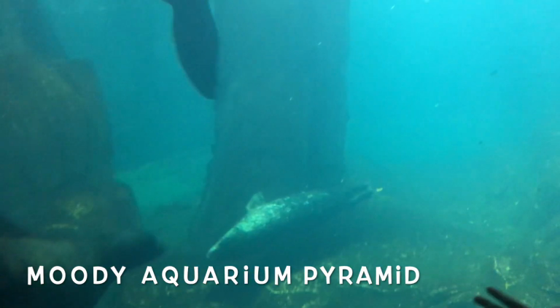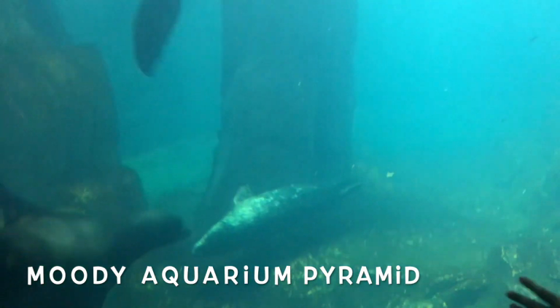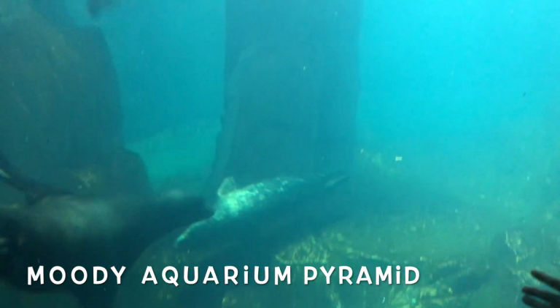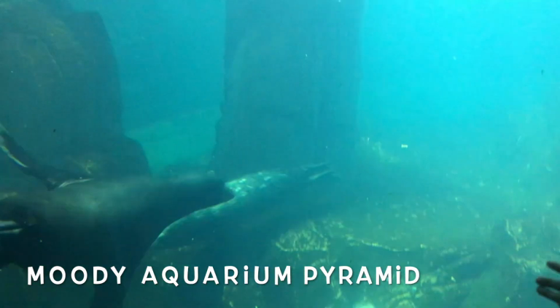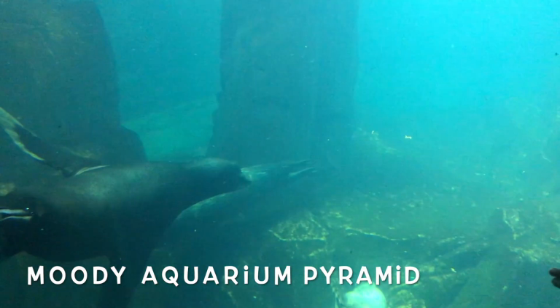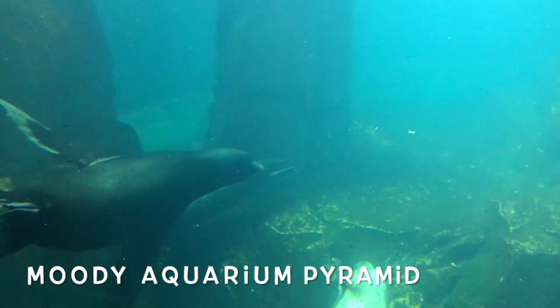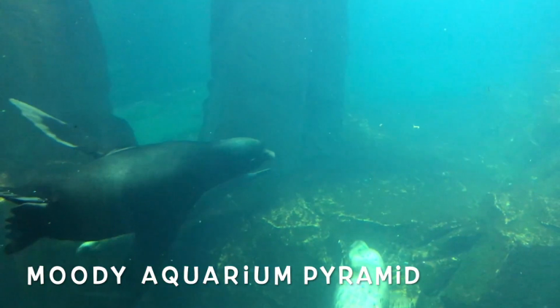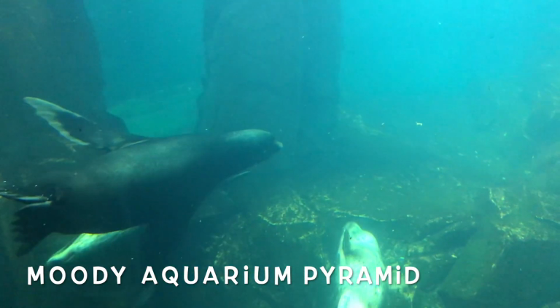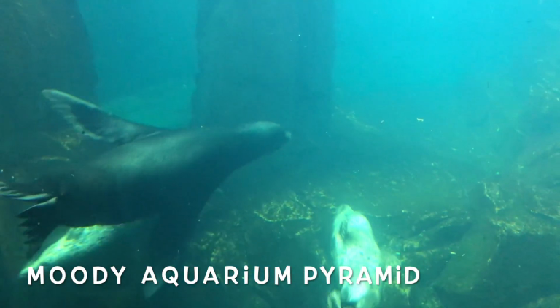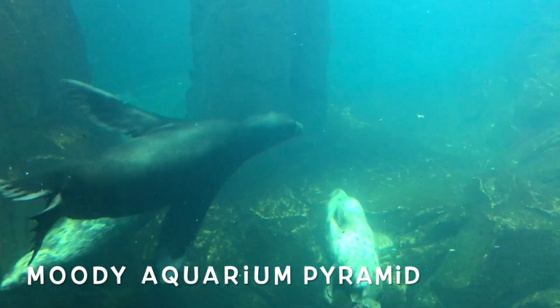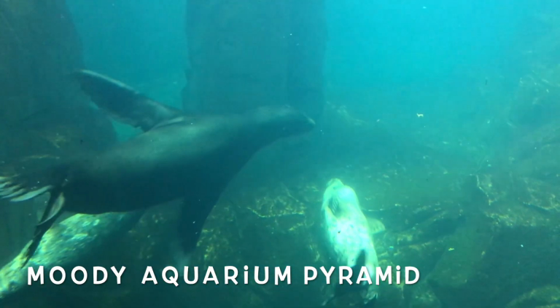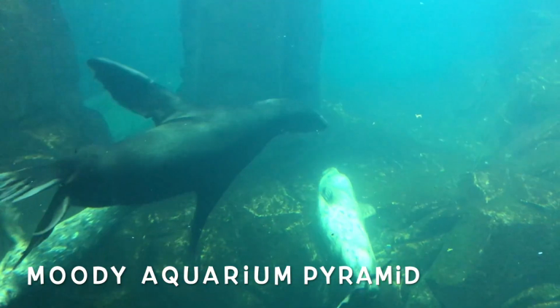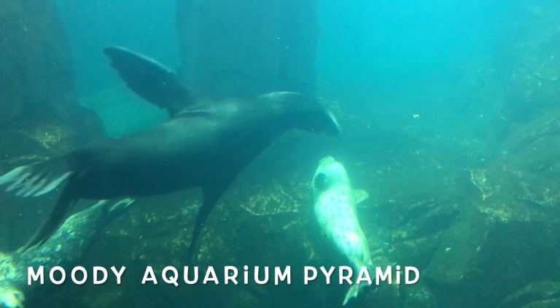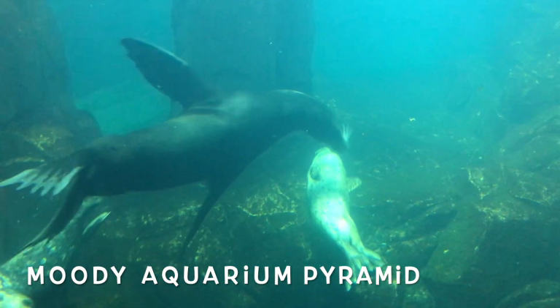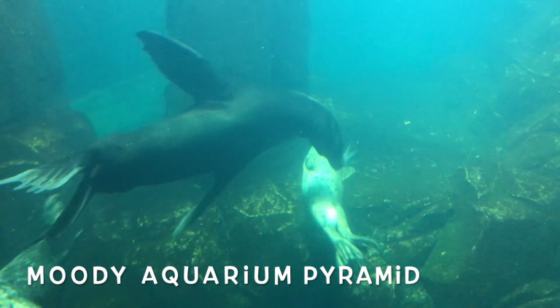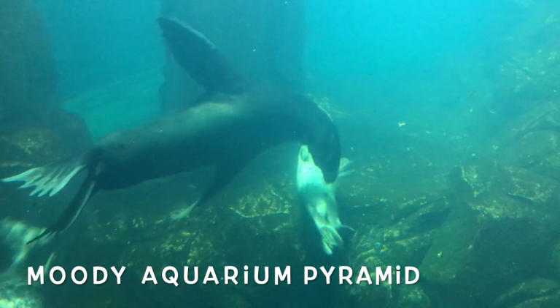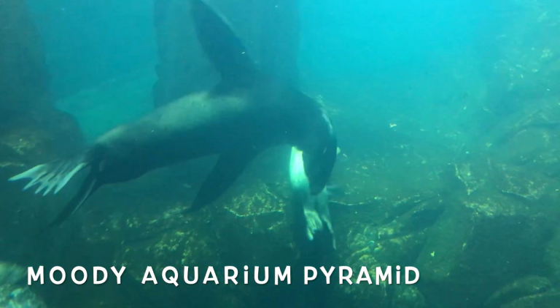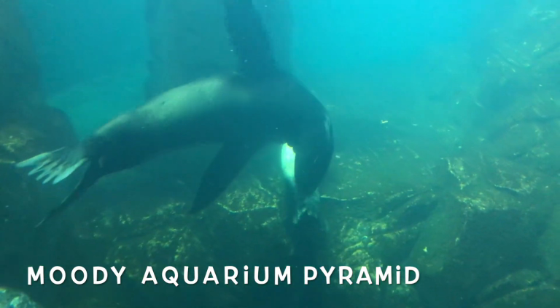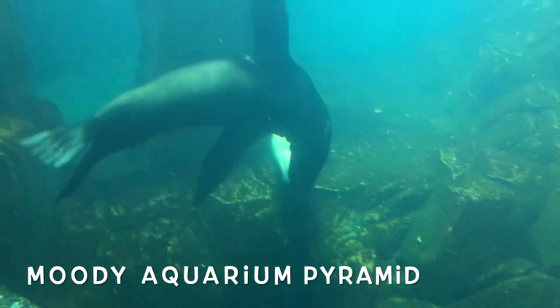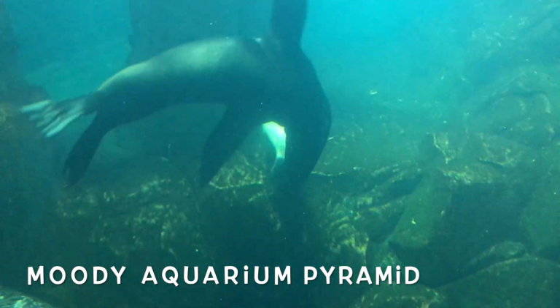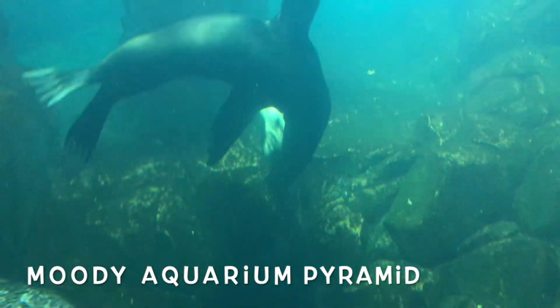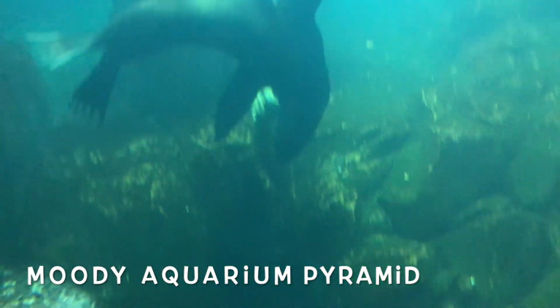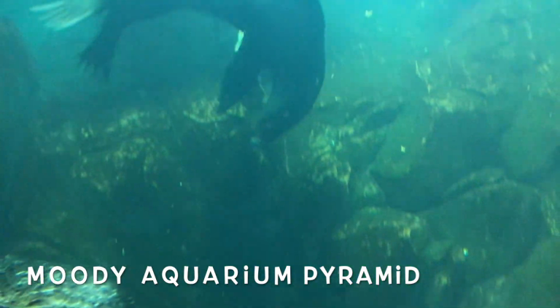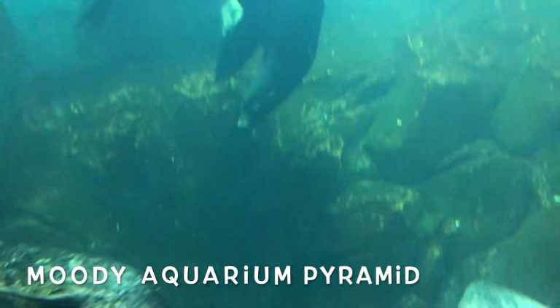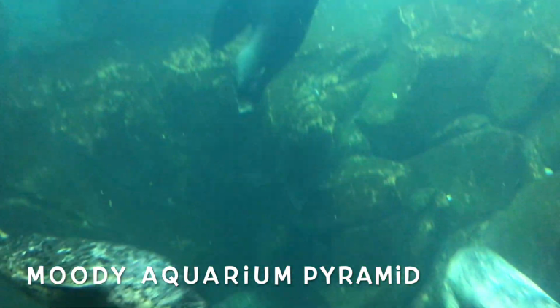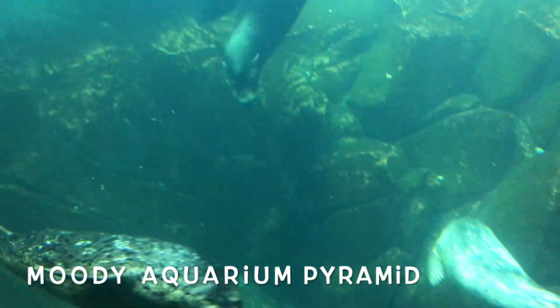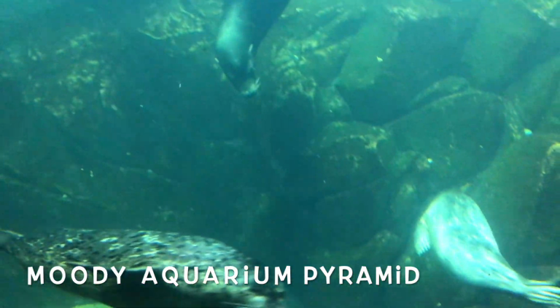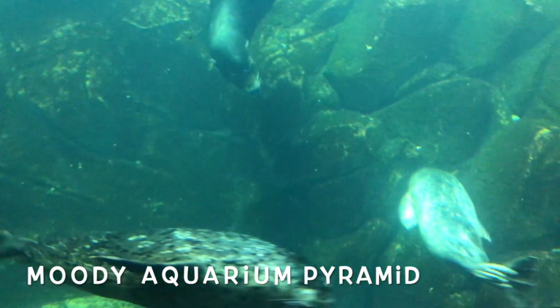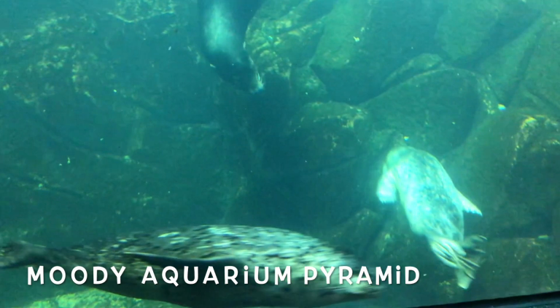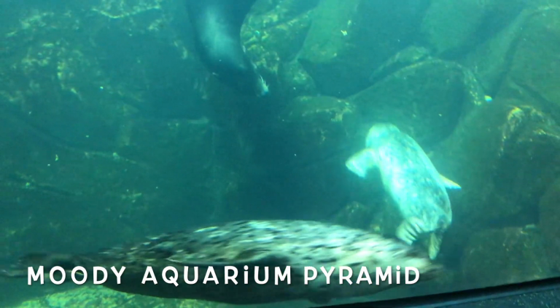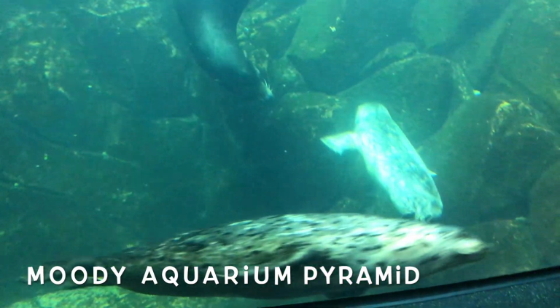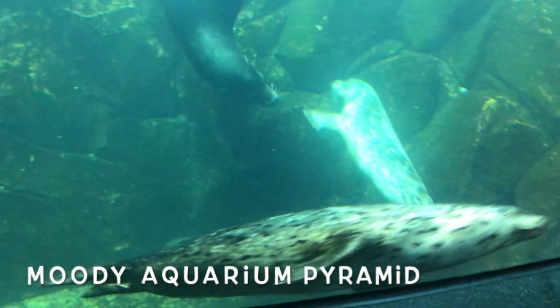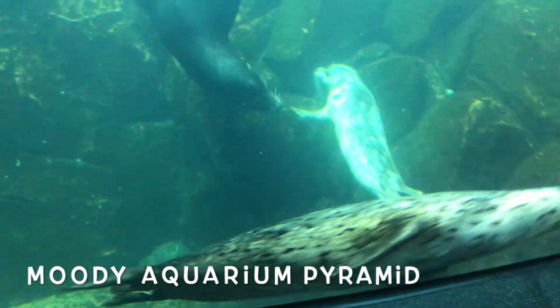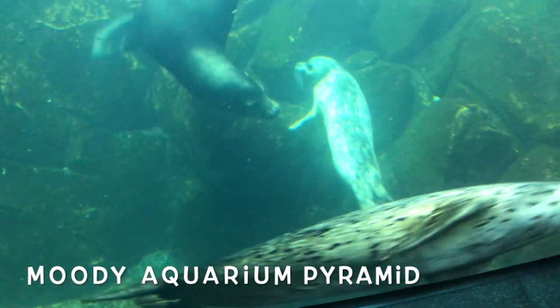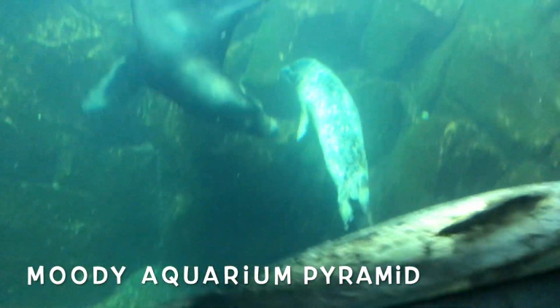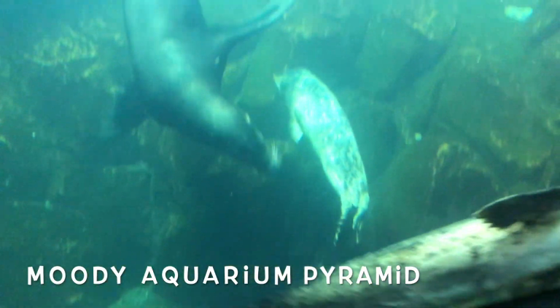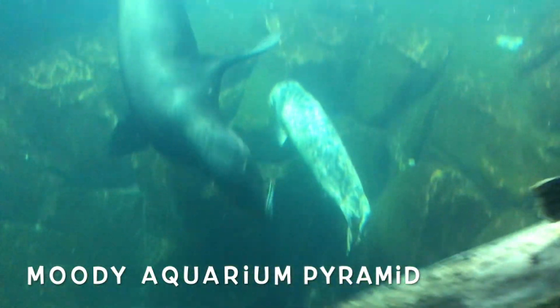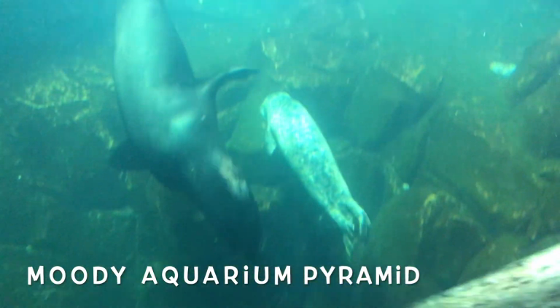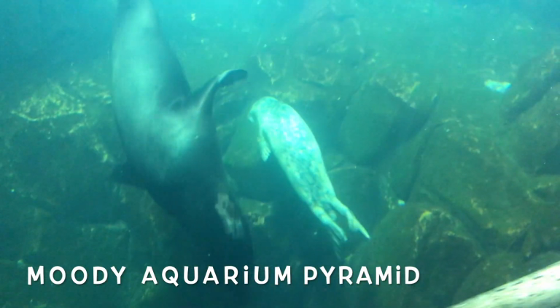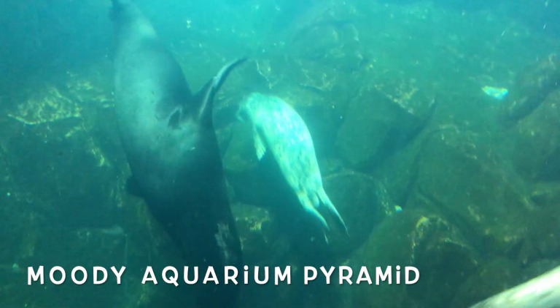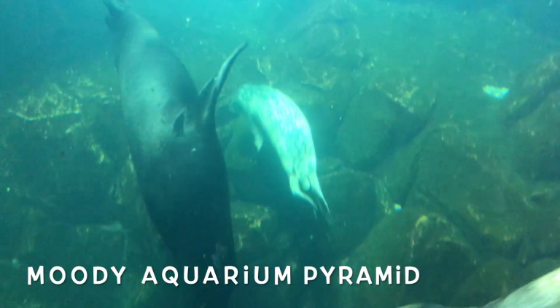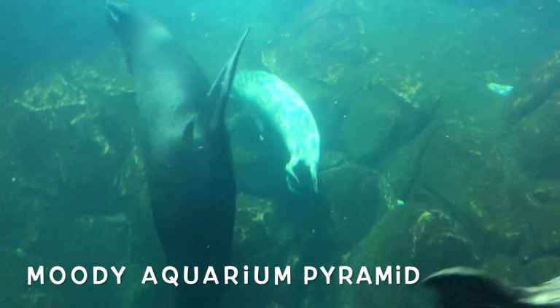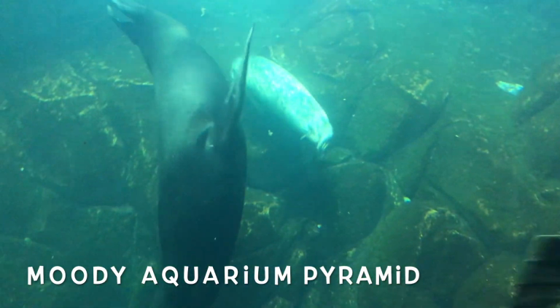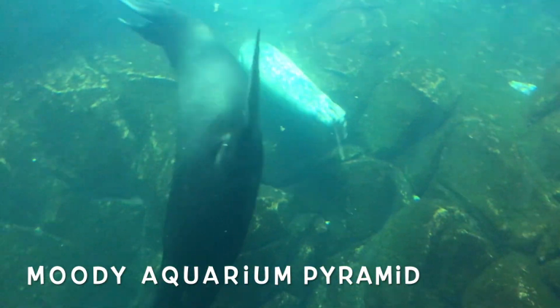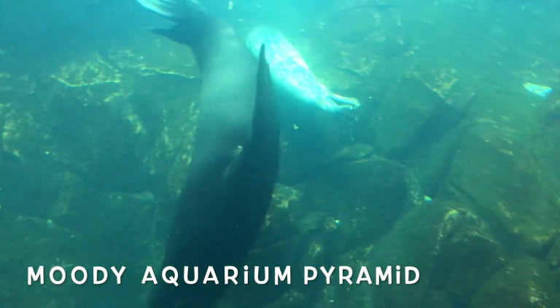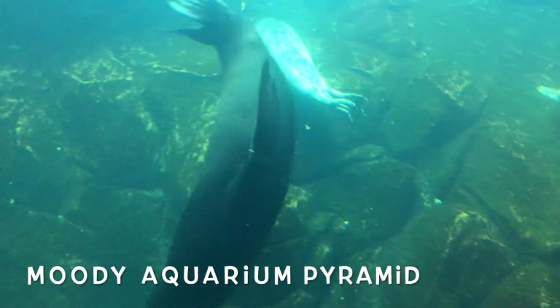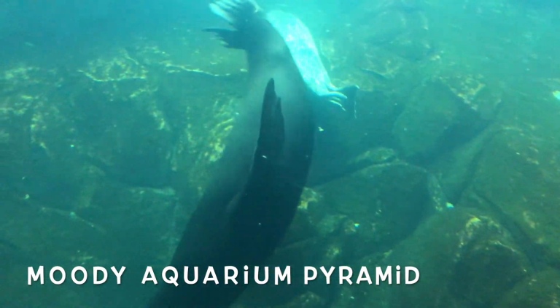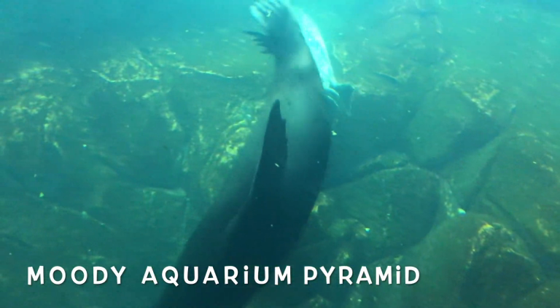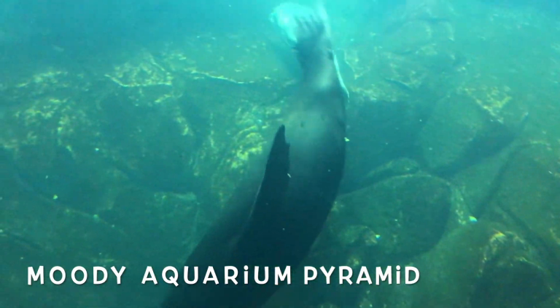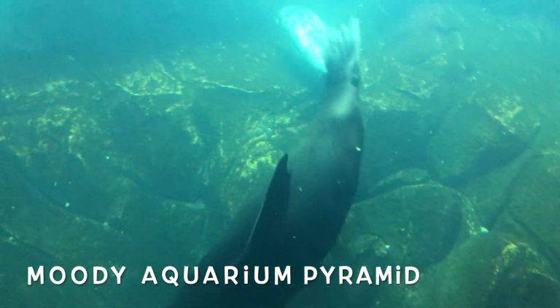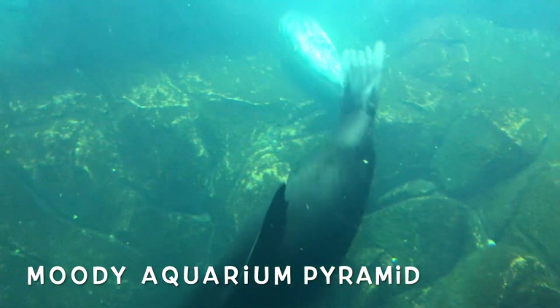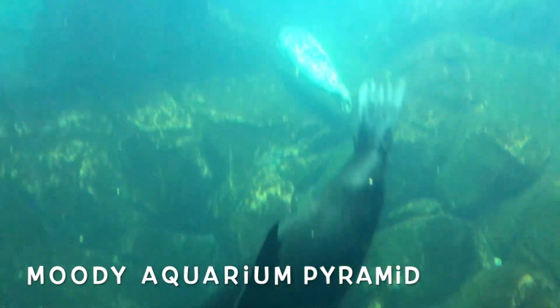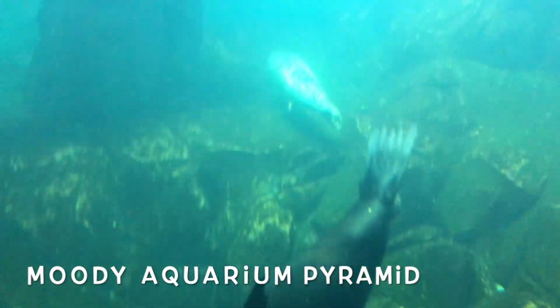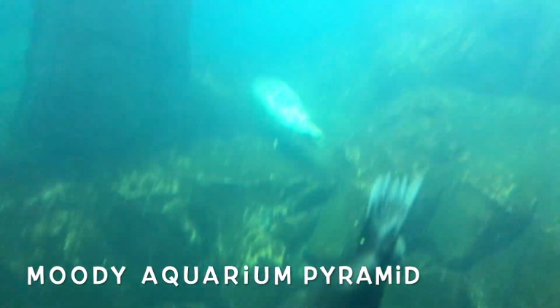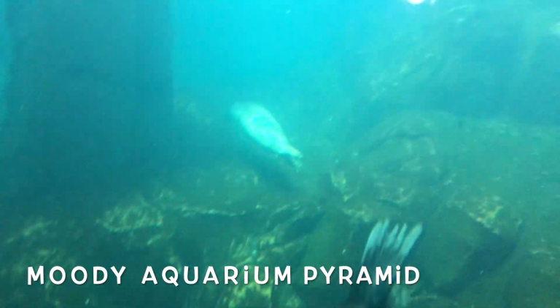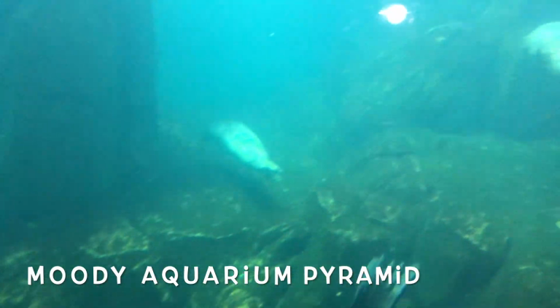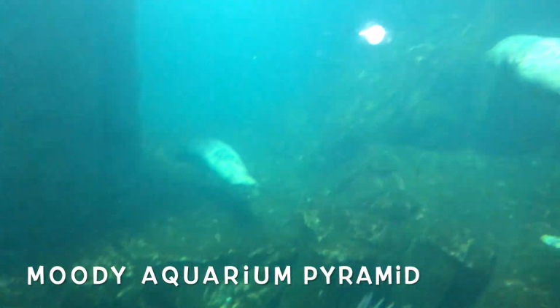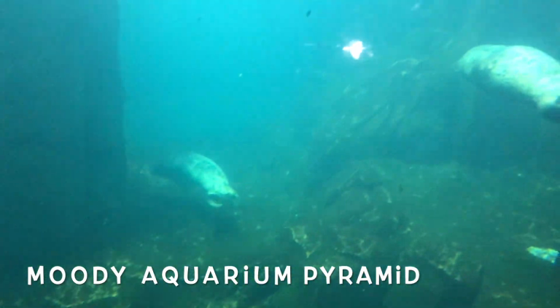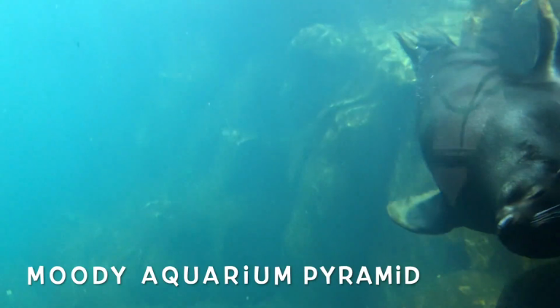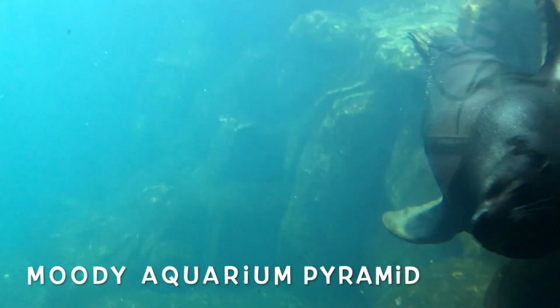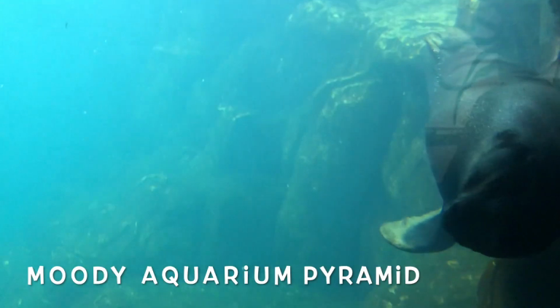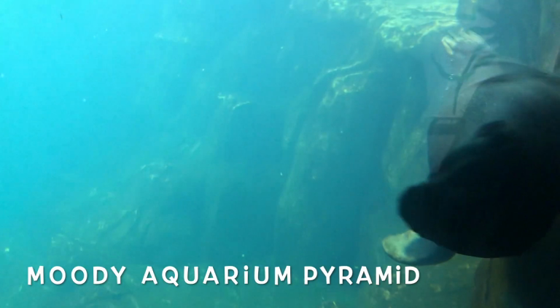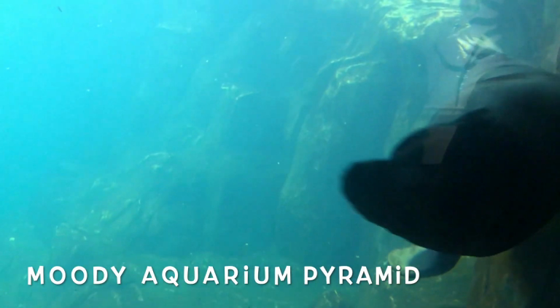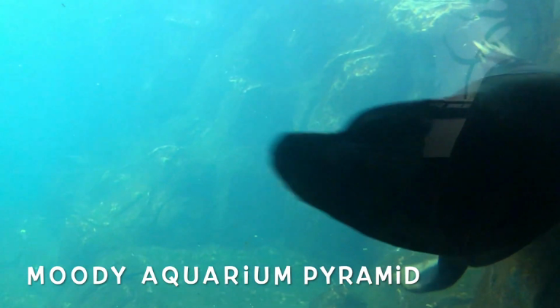My other favorite animal of the sea is the seal. I love watching them swim — they look like little torpedoes.